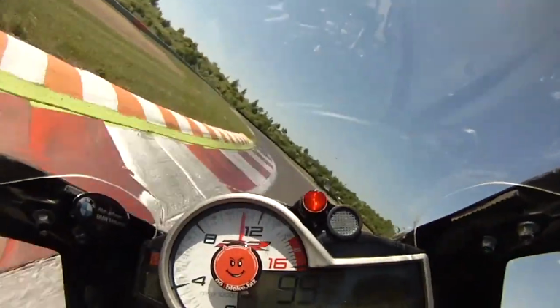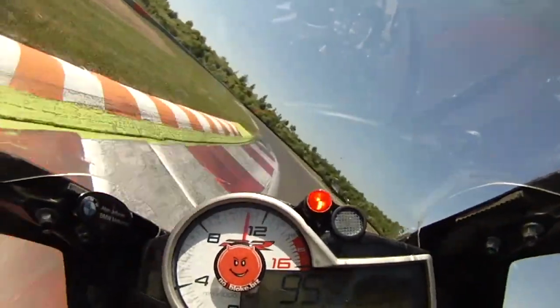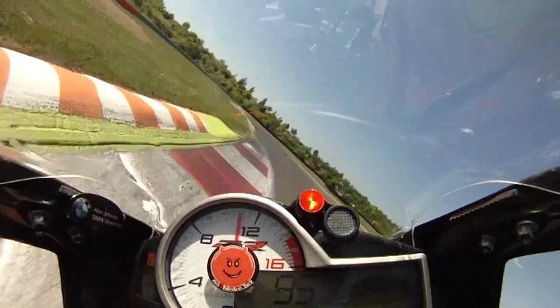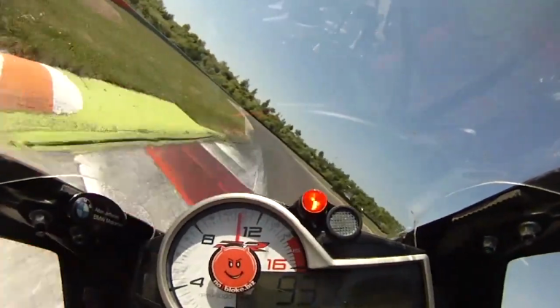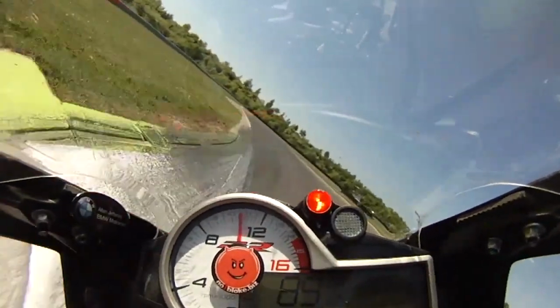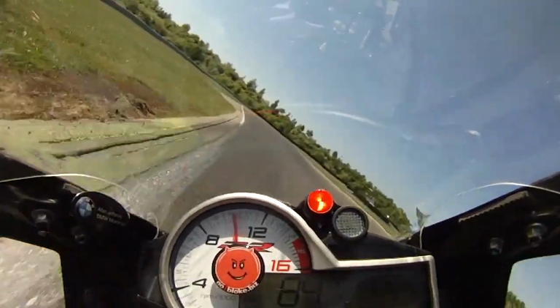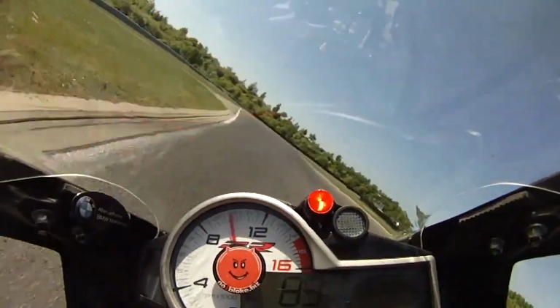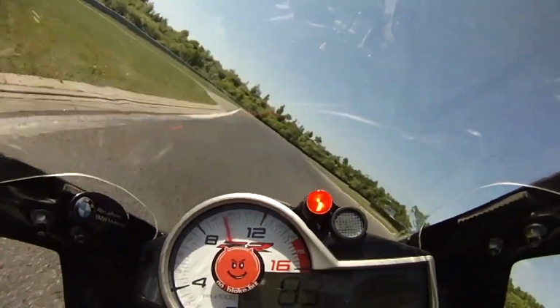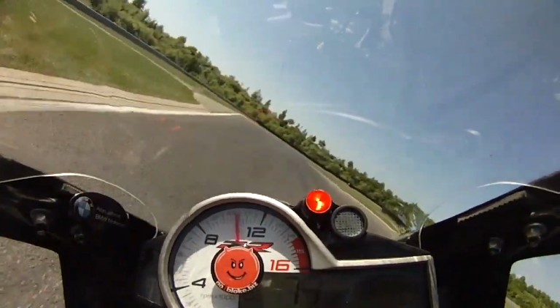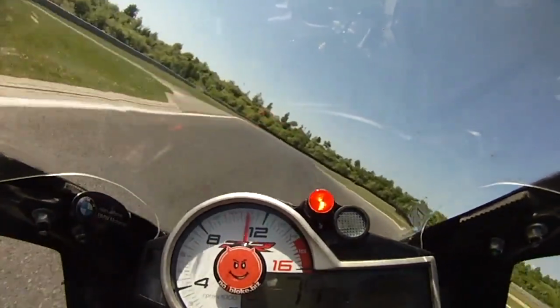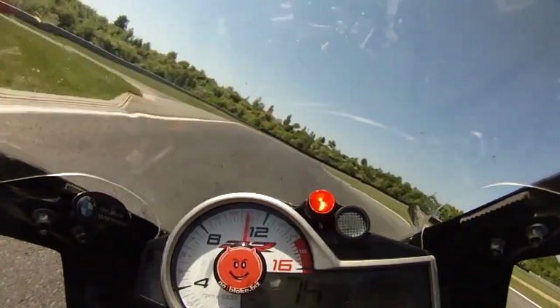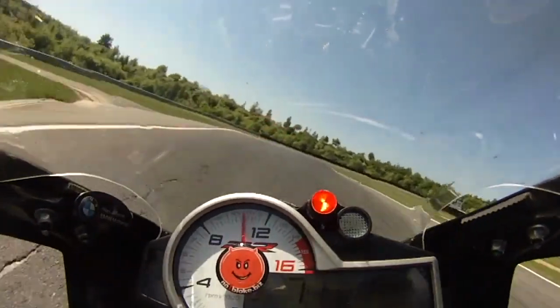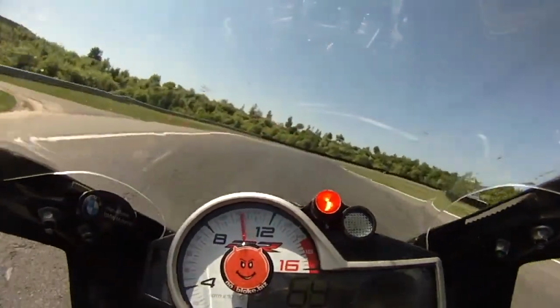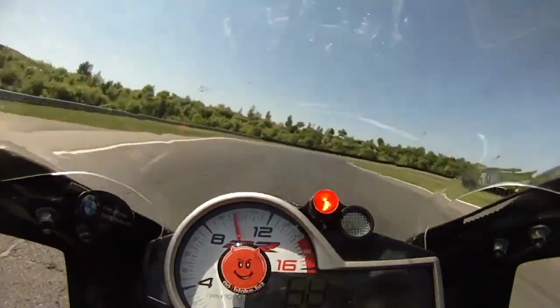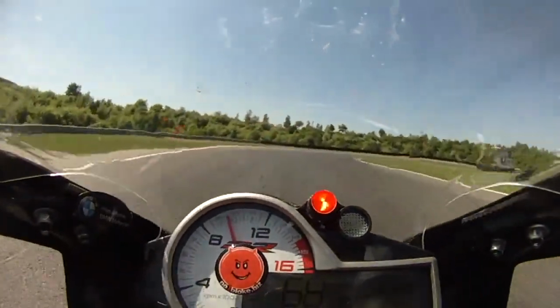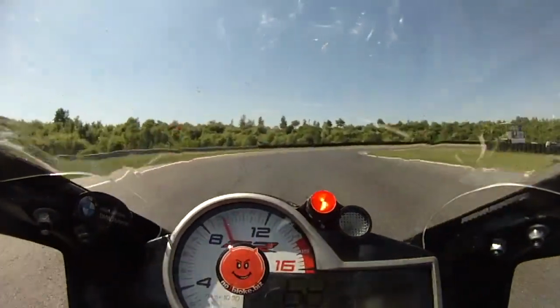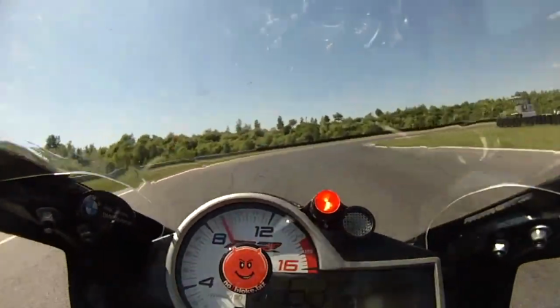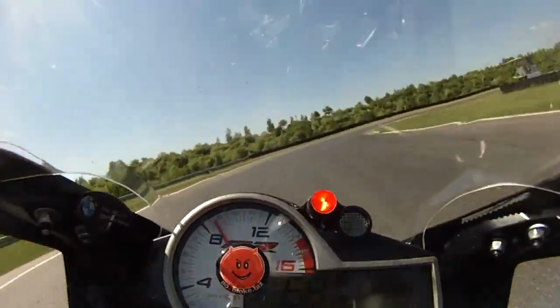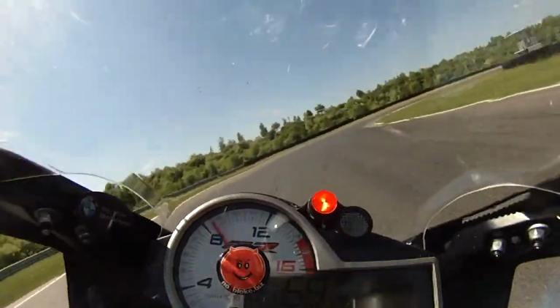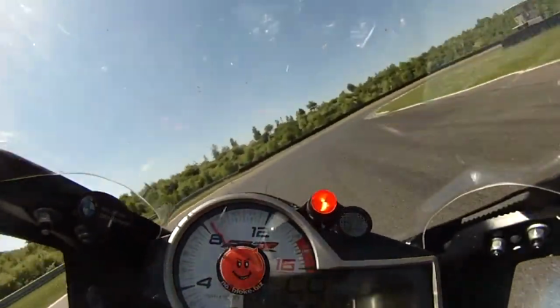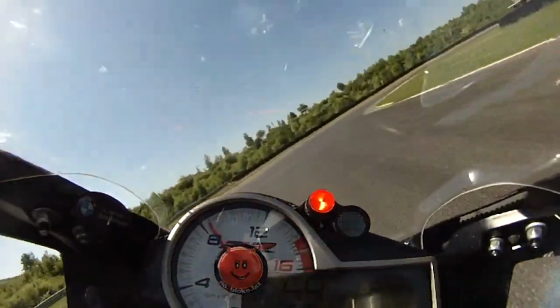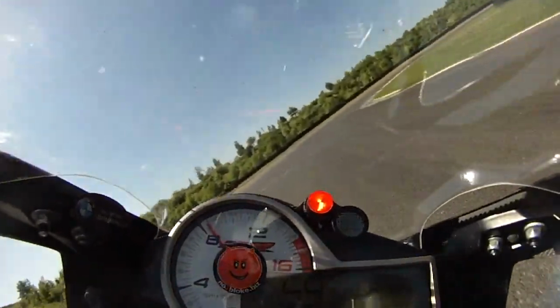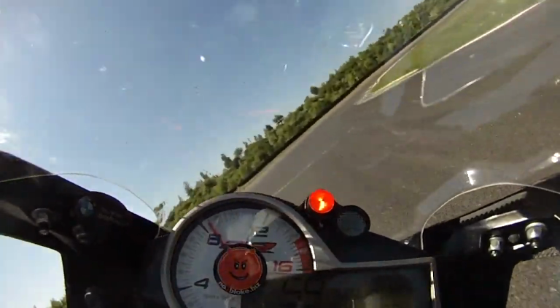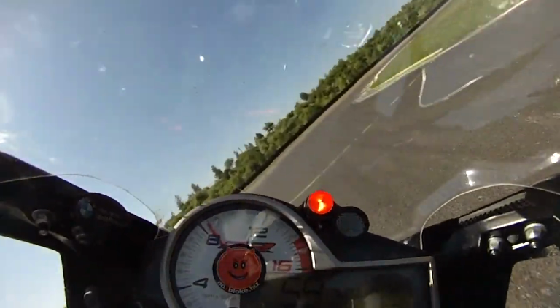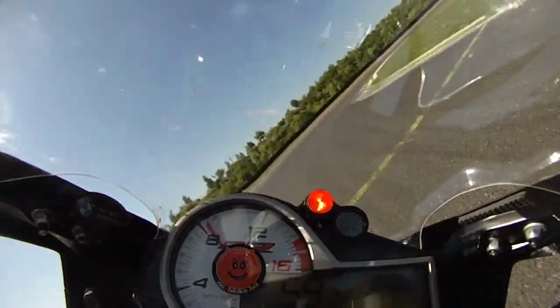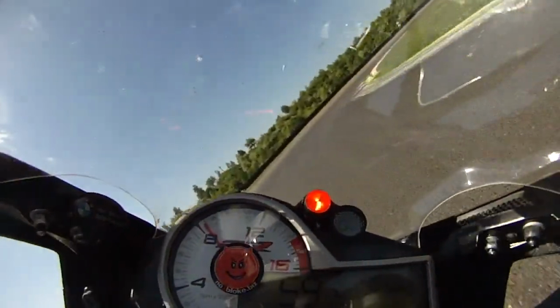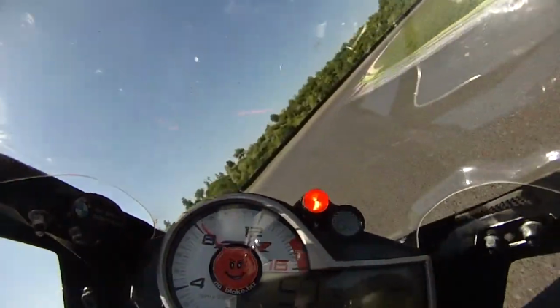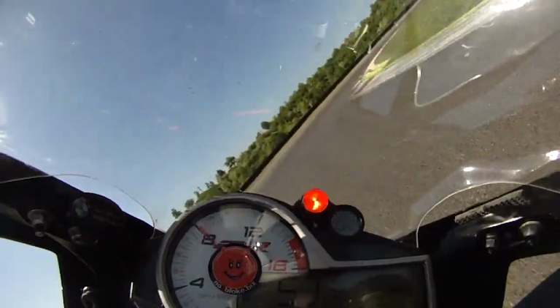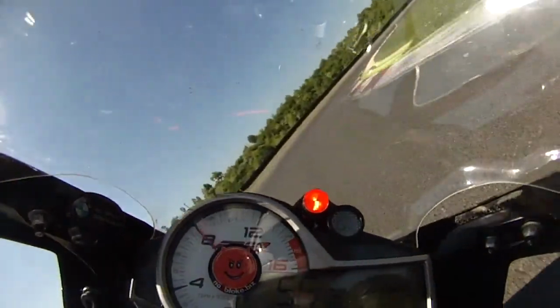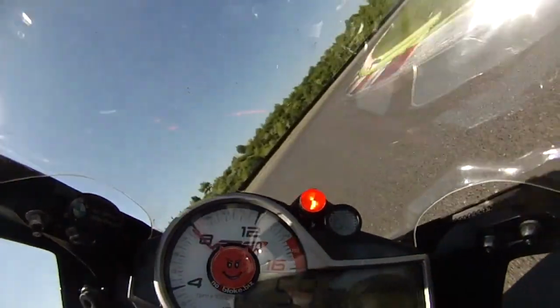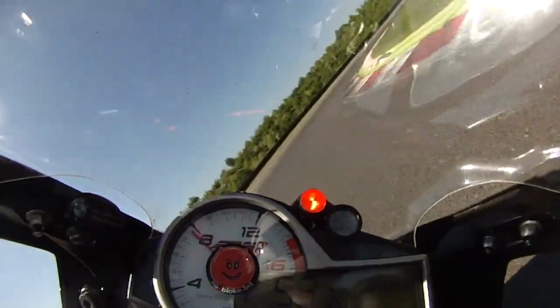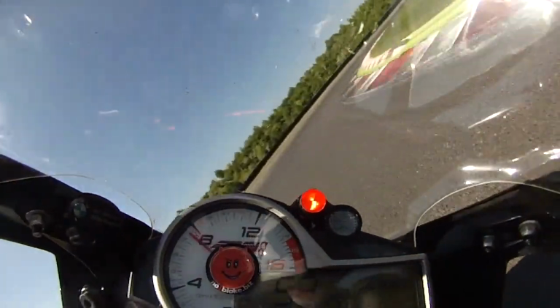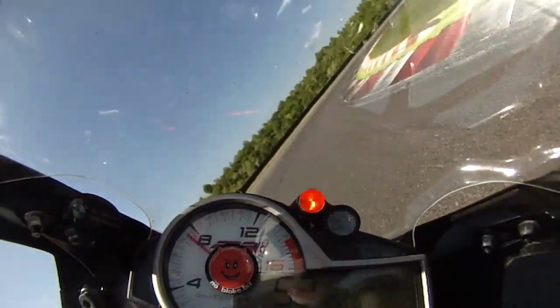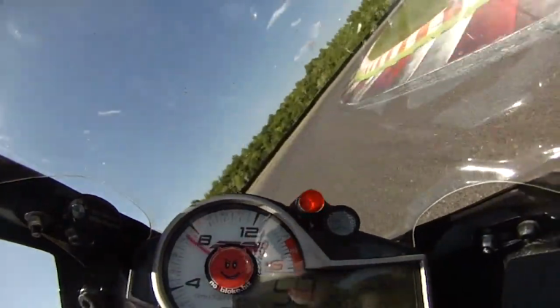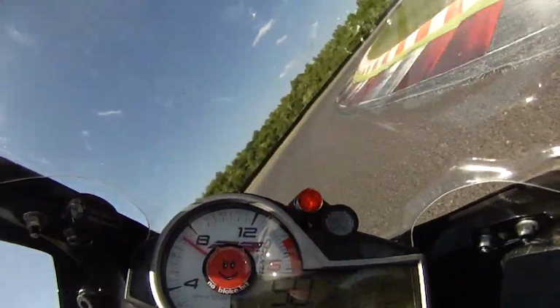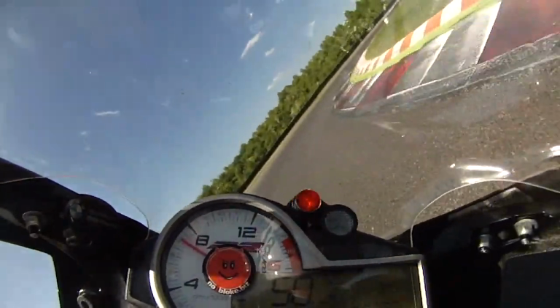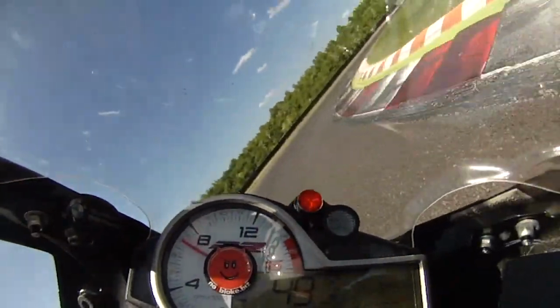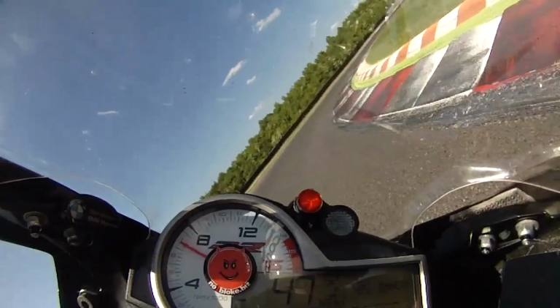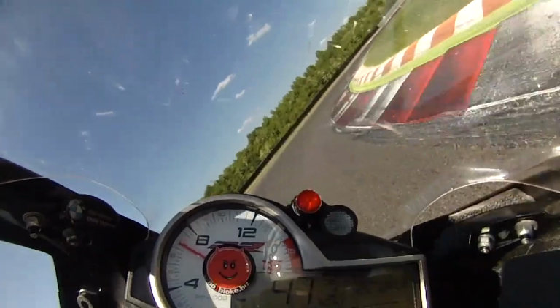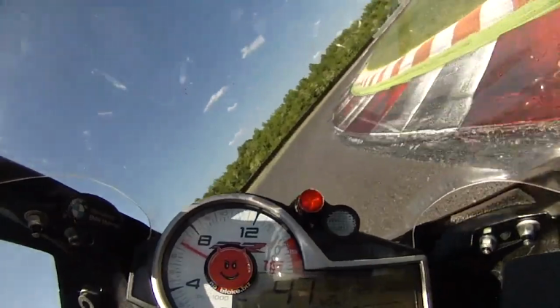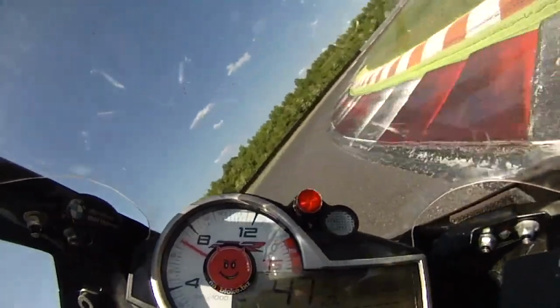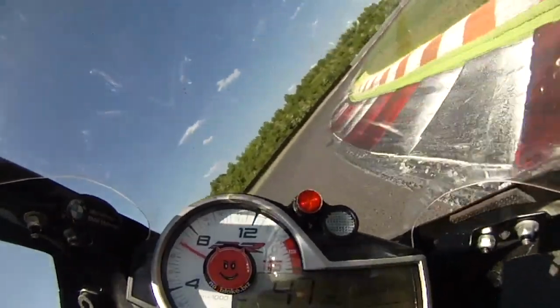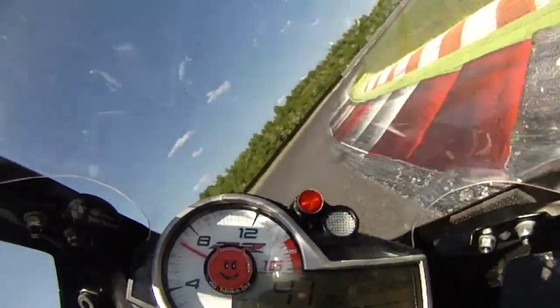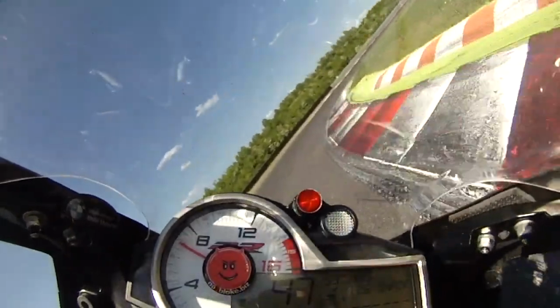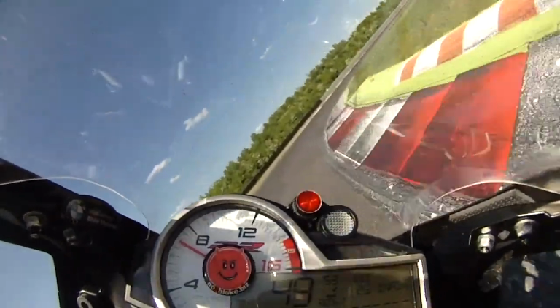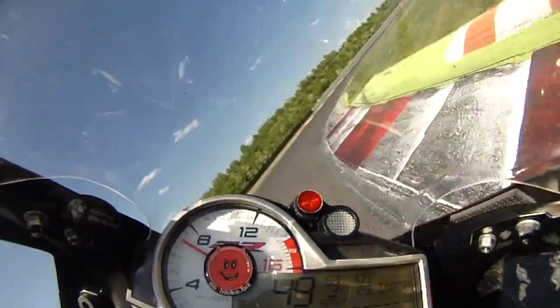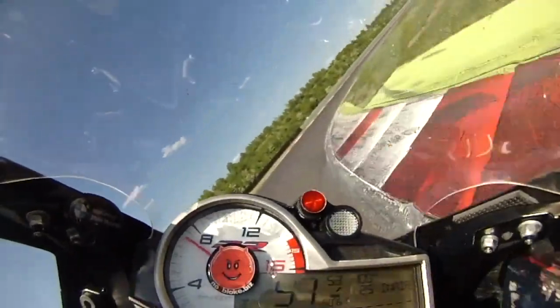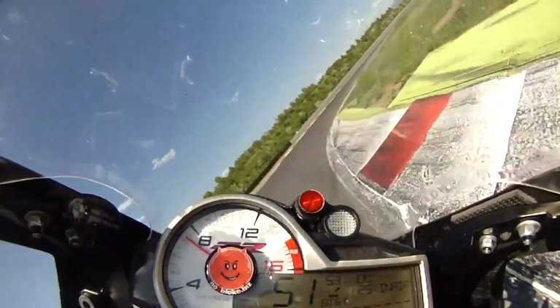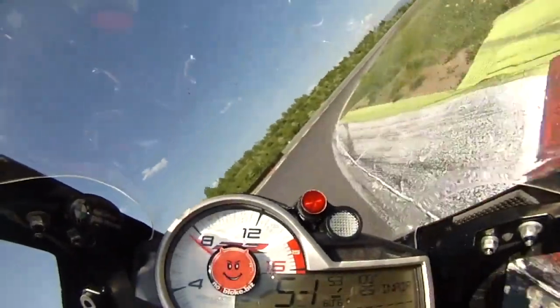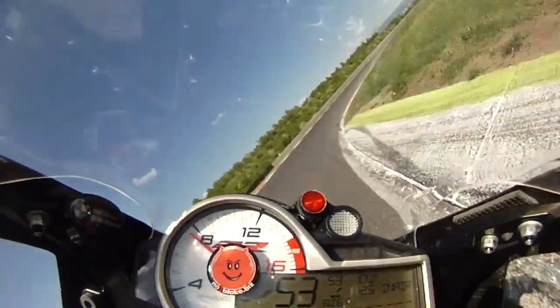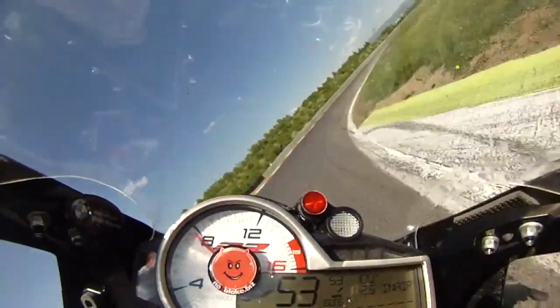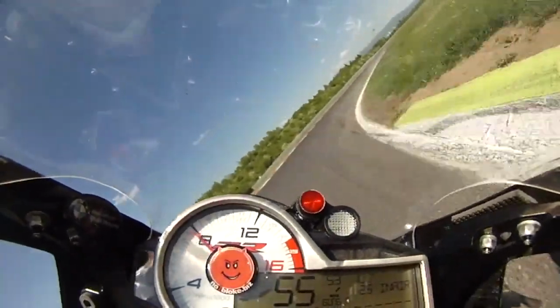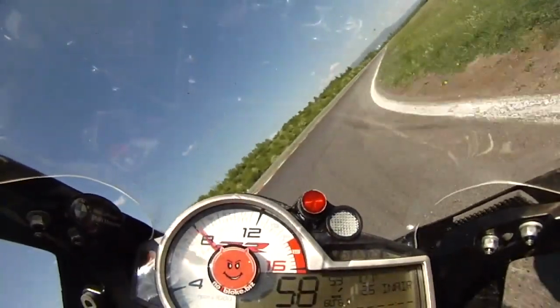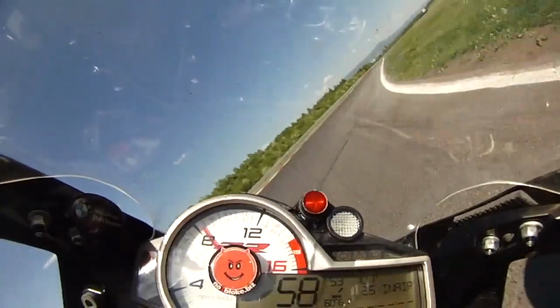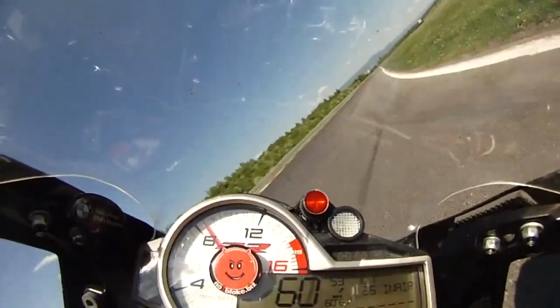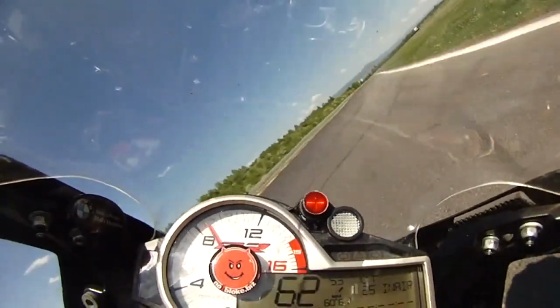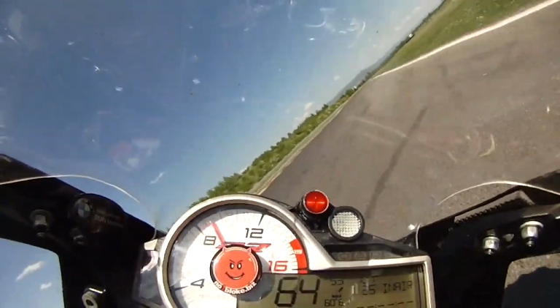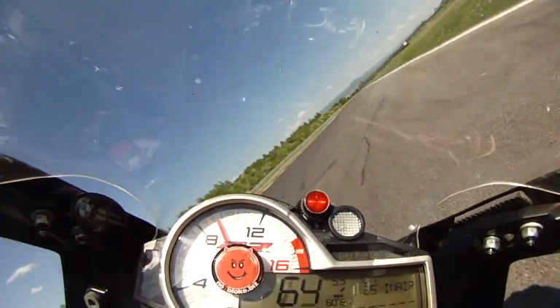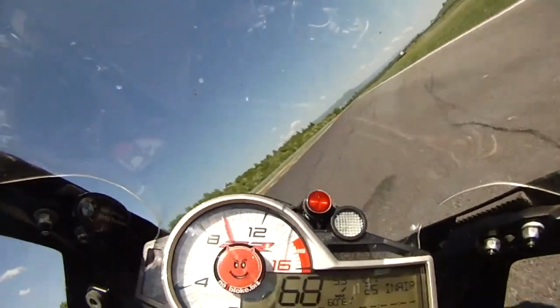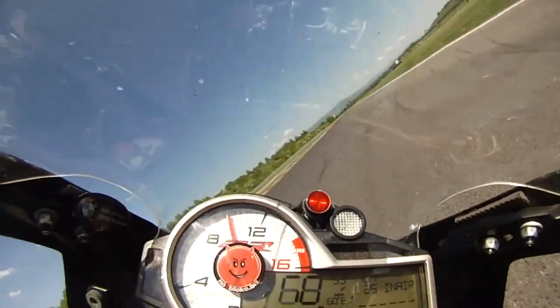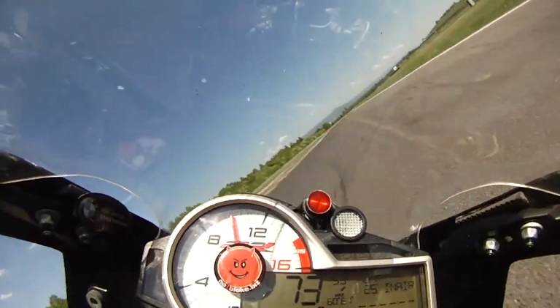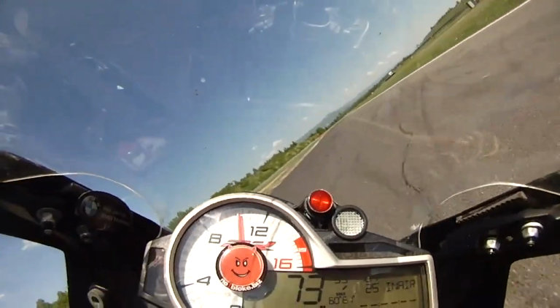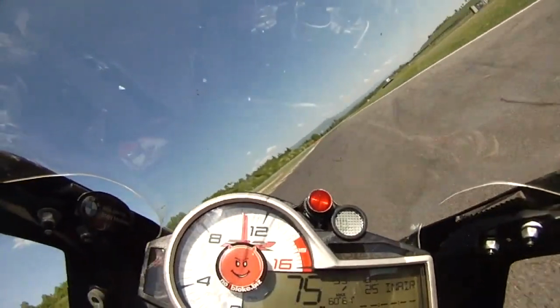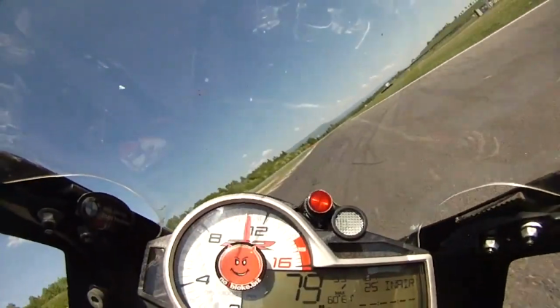Heavy brakes into the hairpin, late apex, sit the bike up and then drive out down towards turn 11.